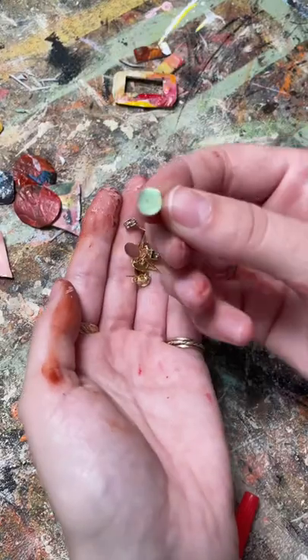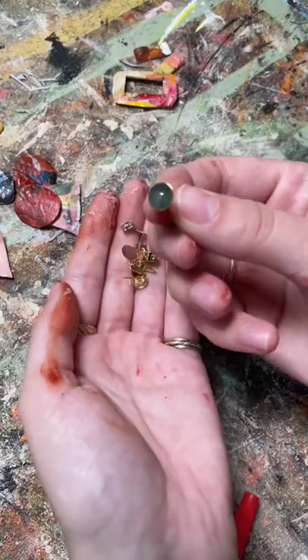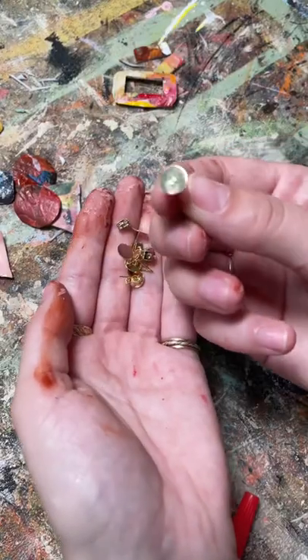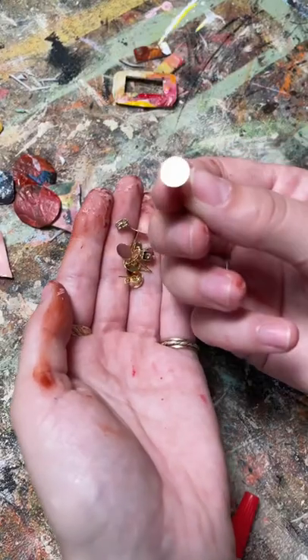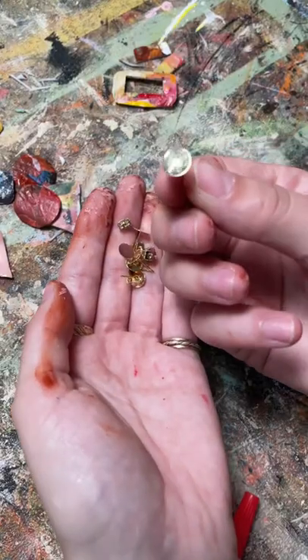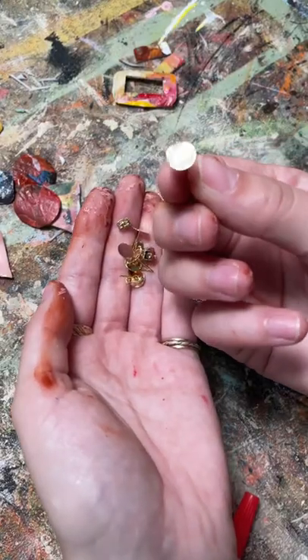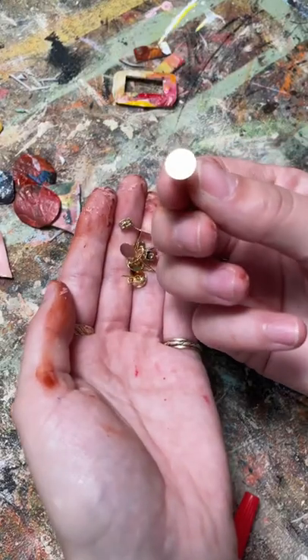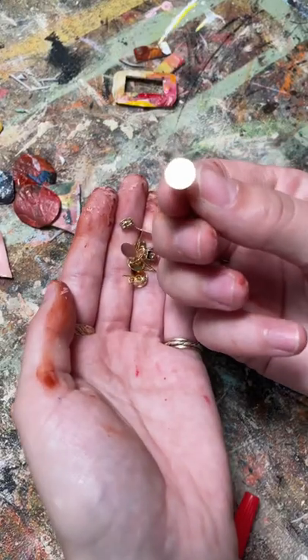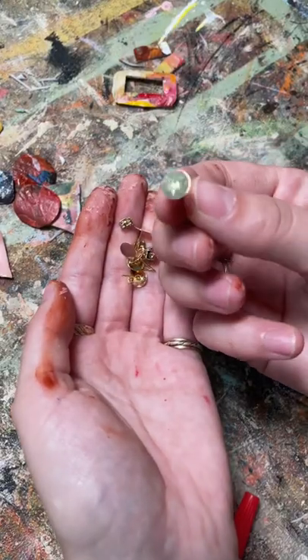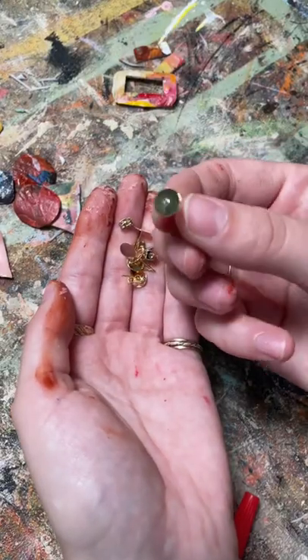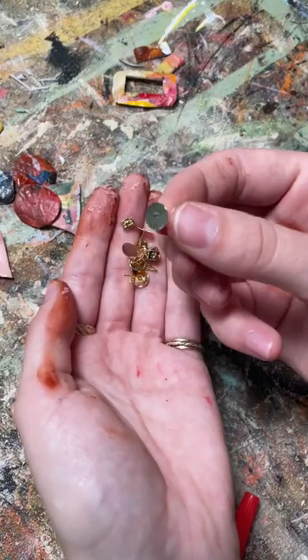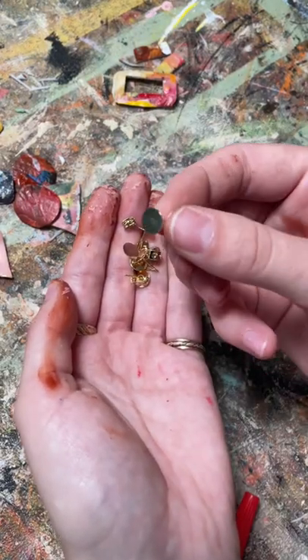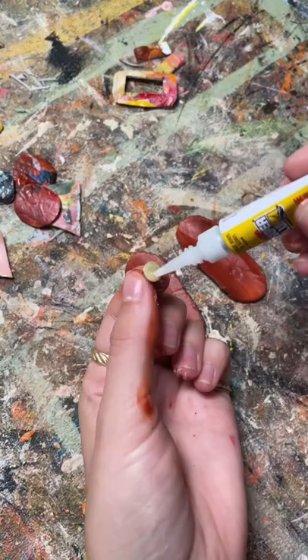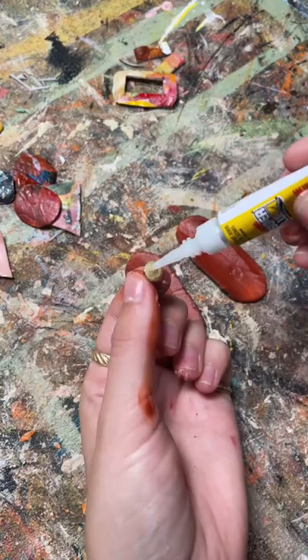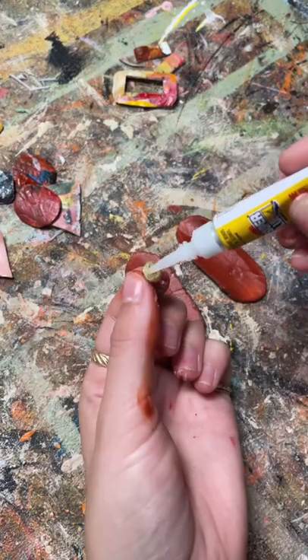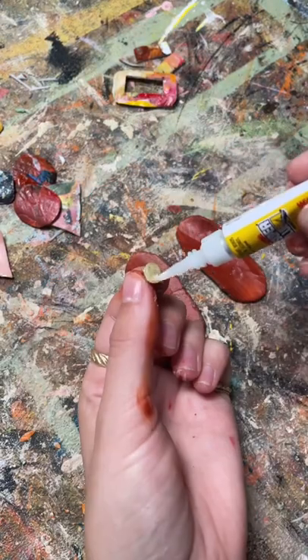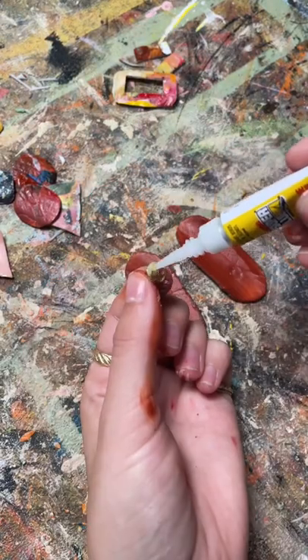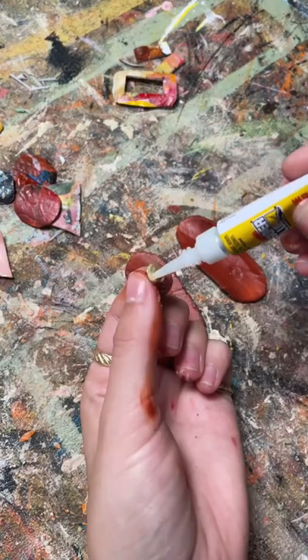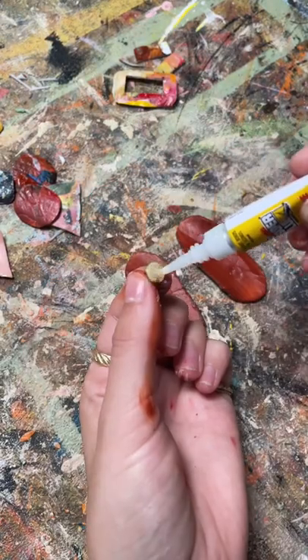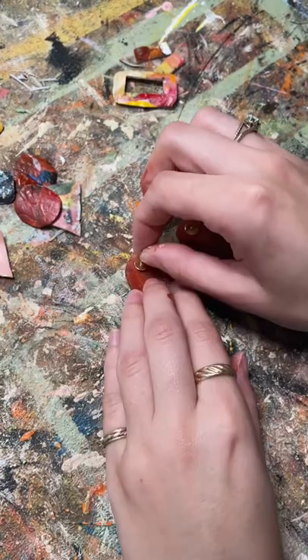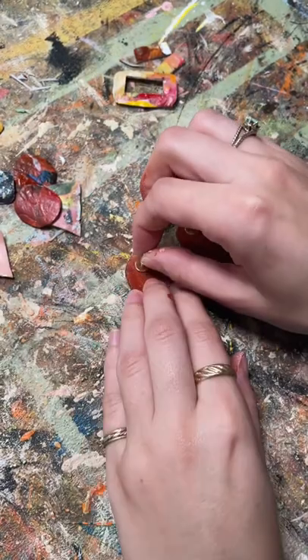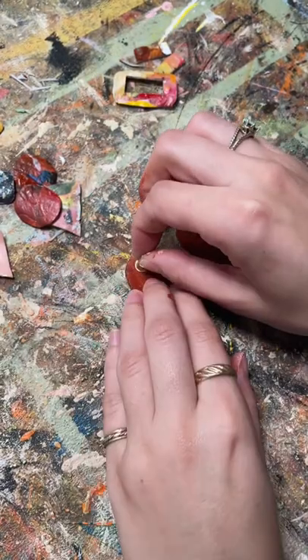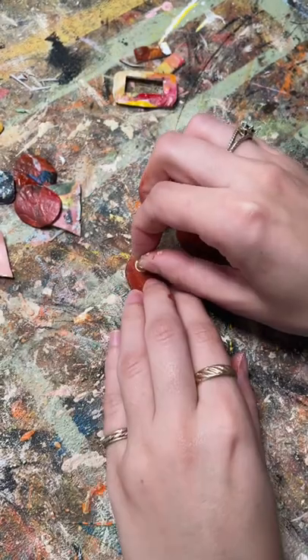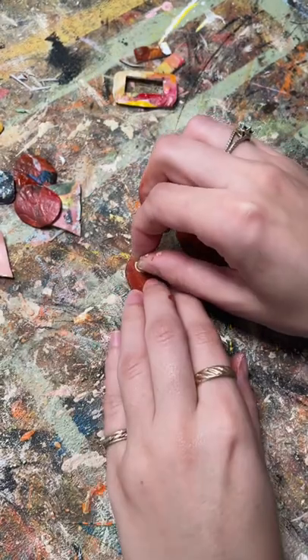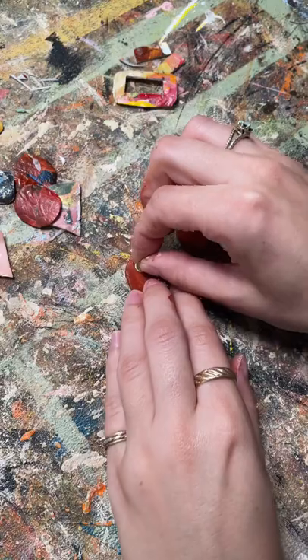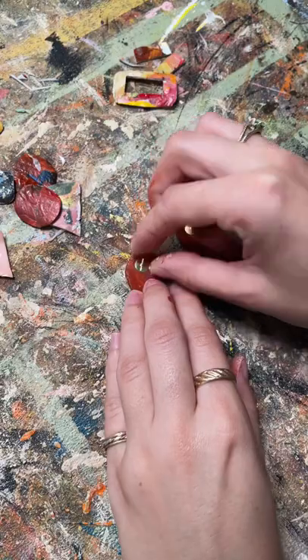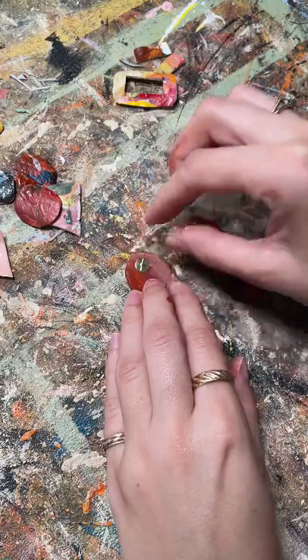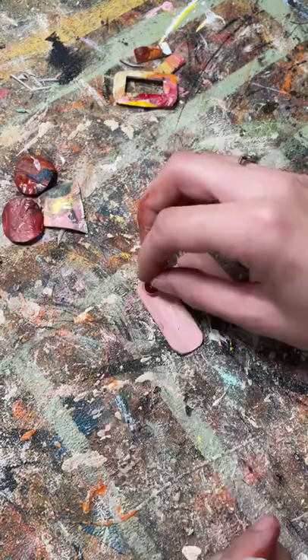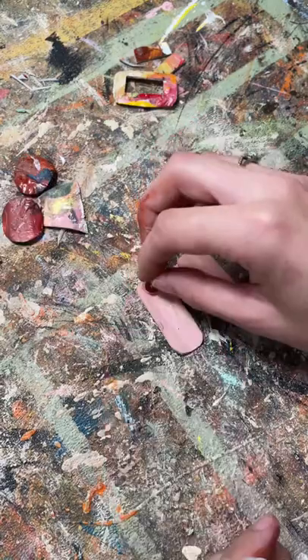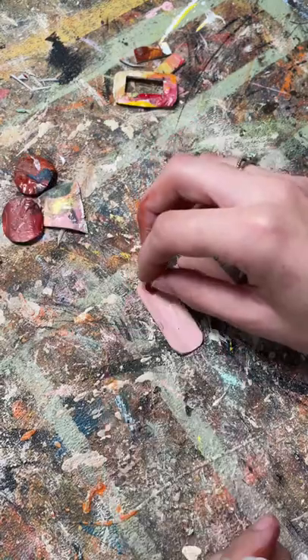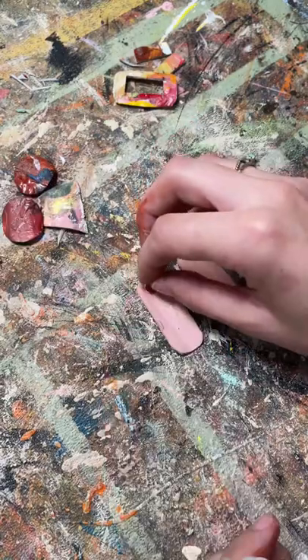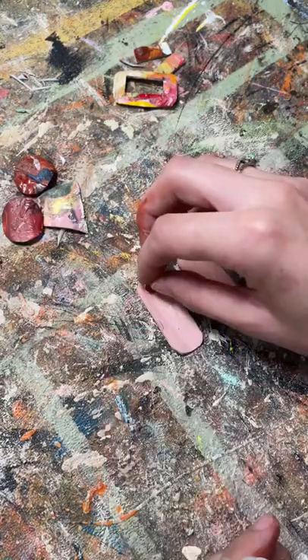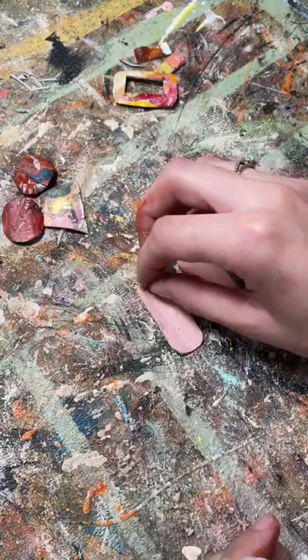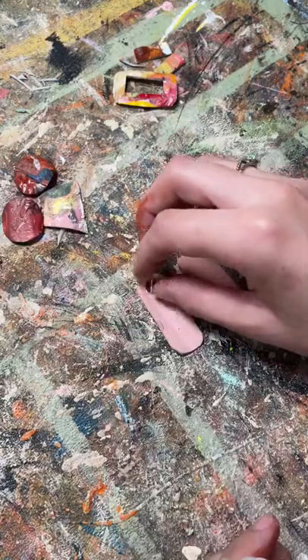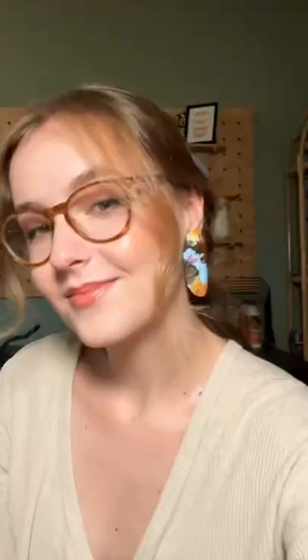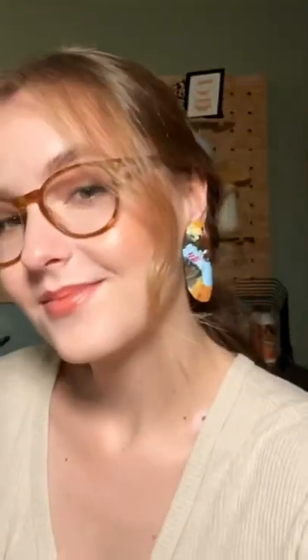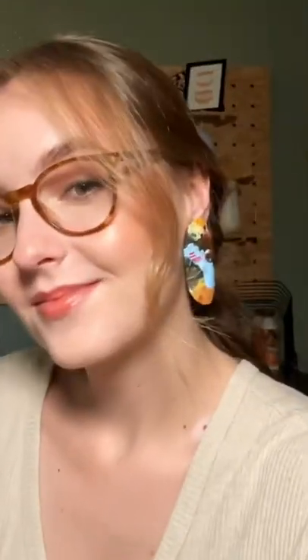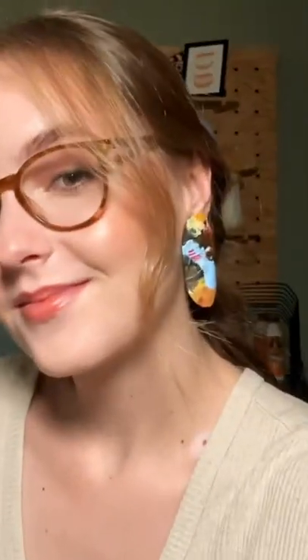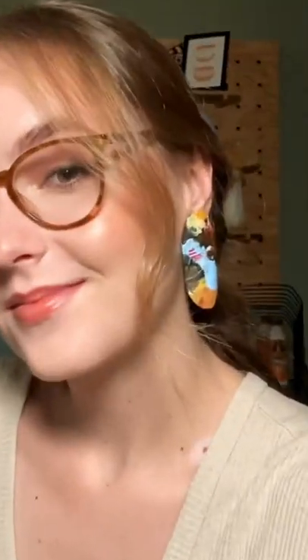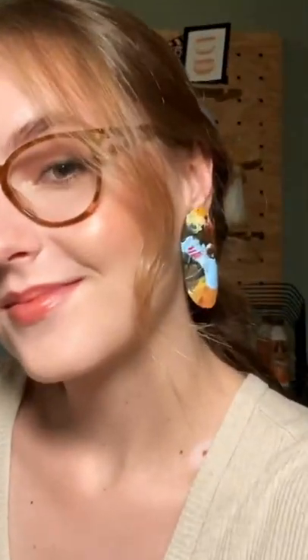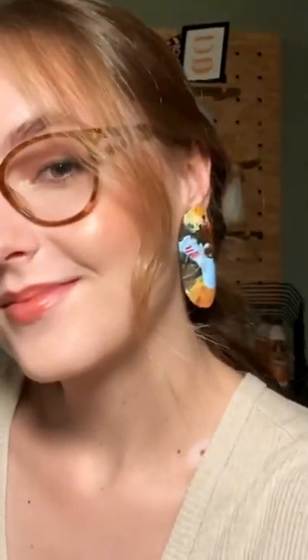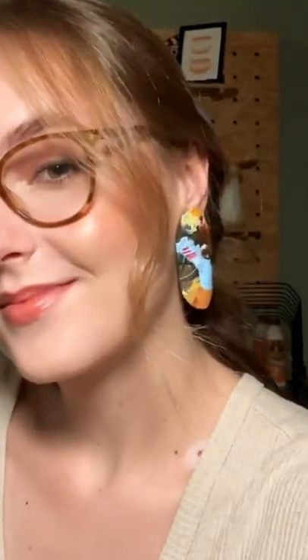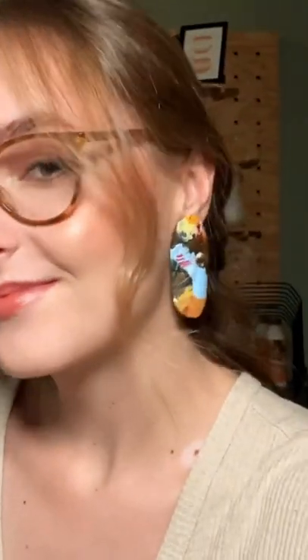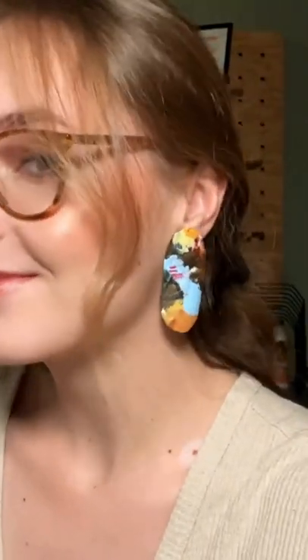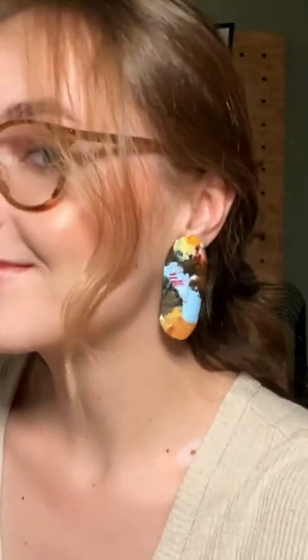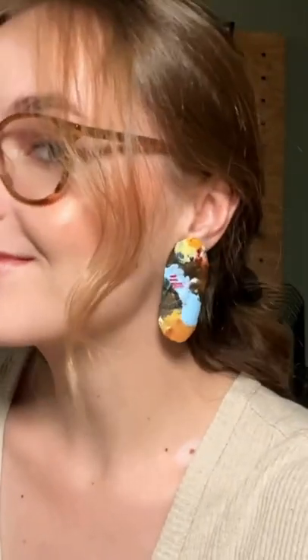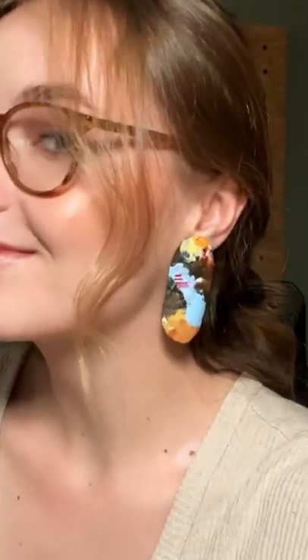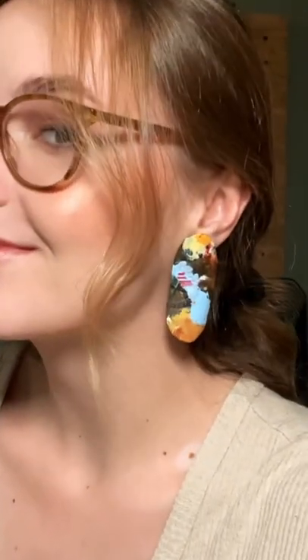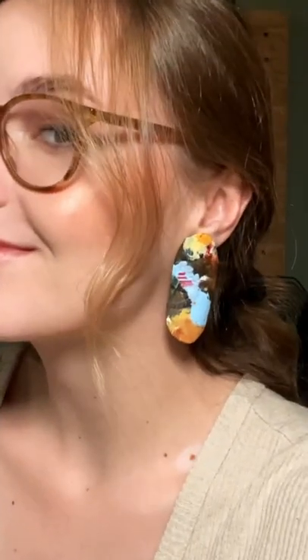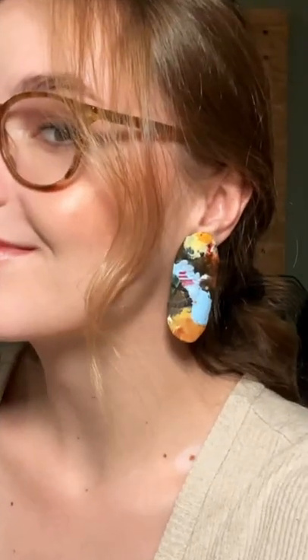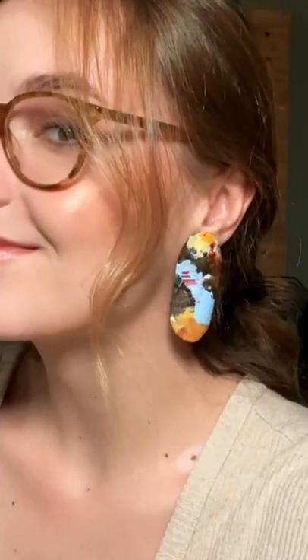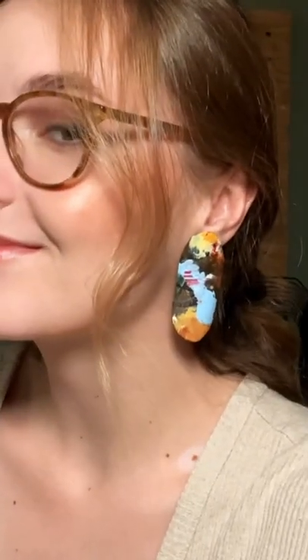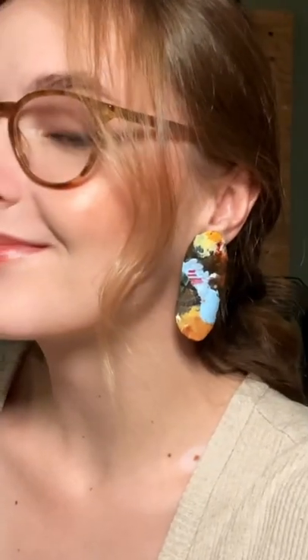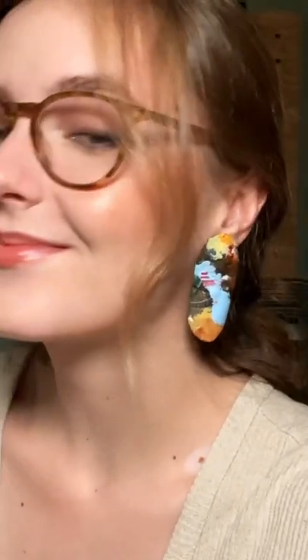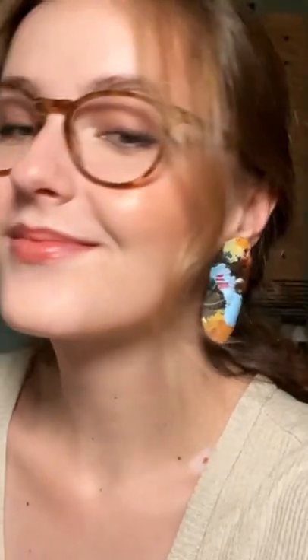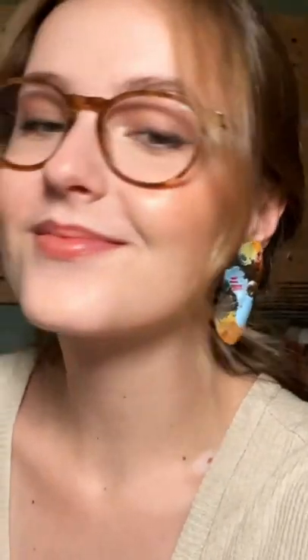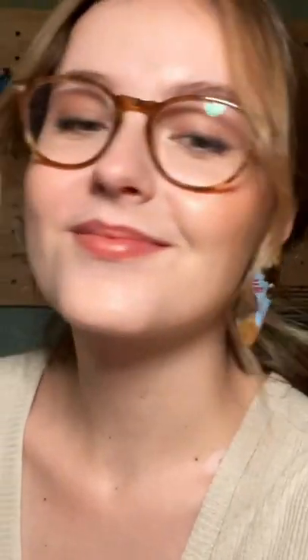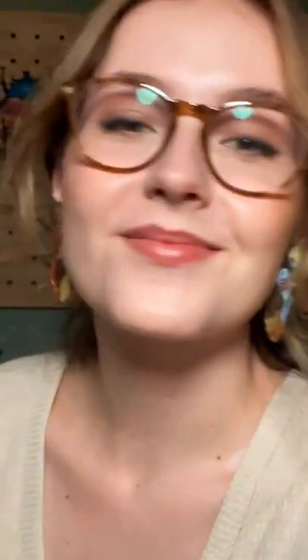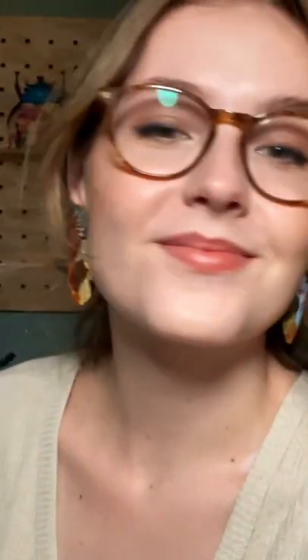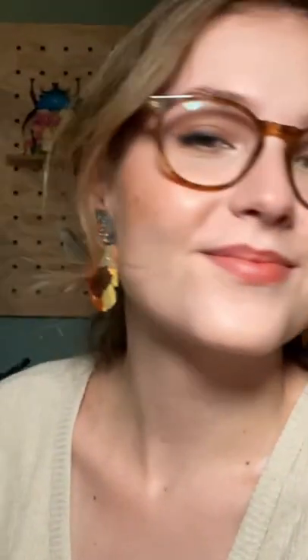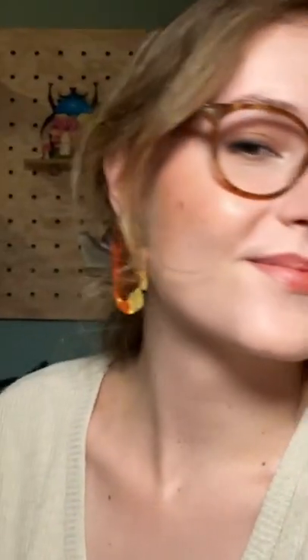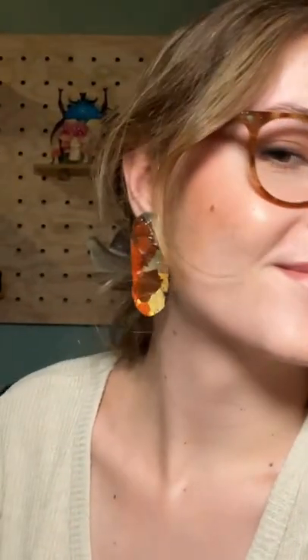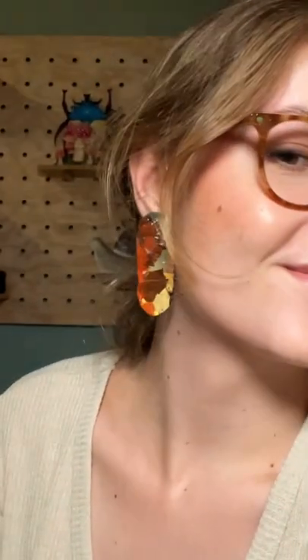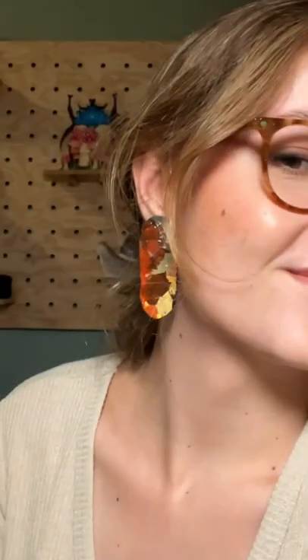I'll probably go back and mount these on some thin wood to make it a bit more stable, but for now I just glued some earring backings on them and I love how they look.